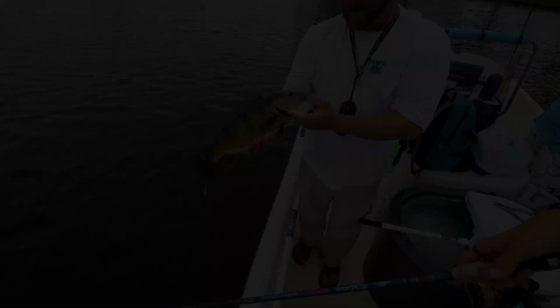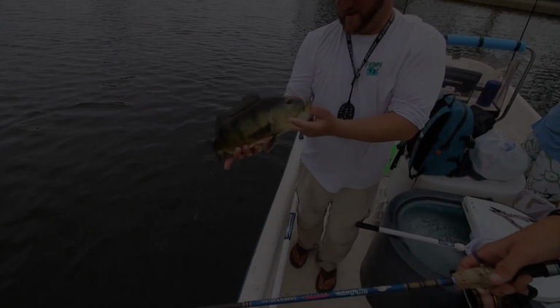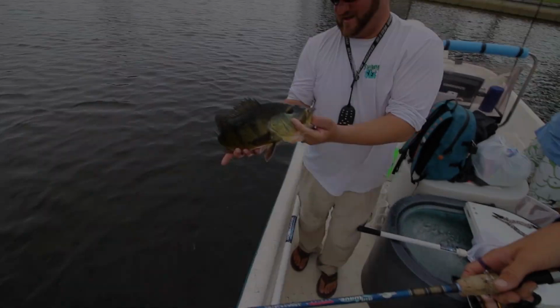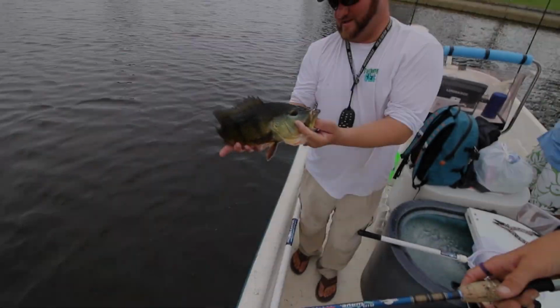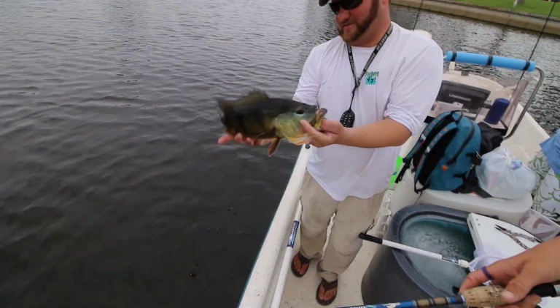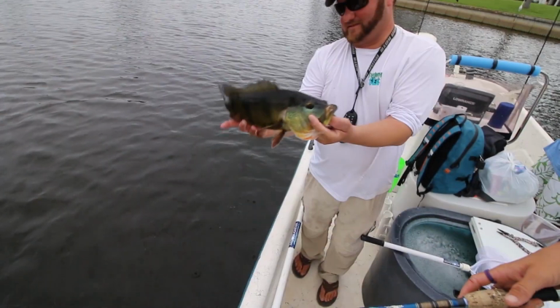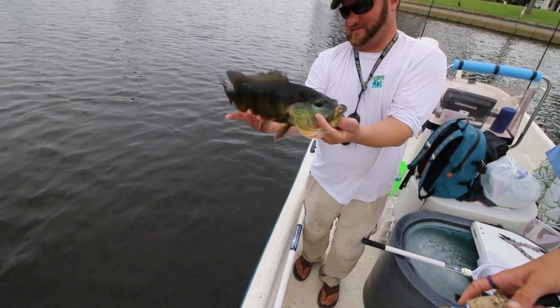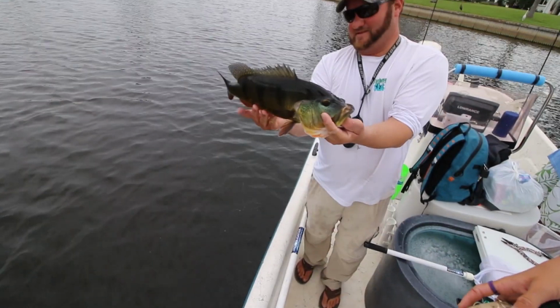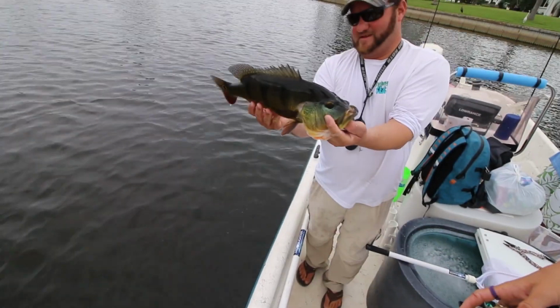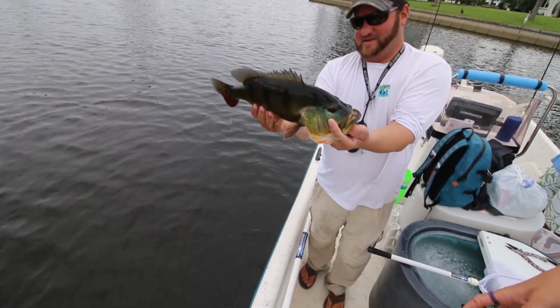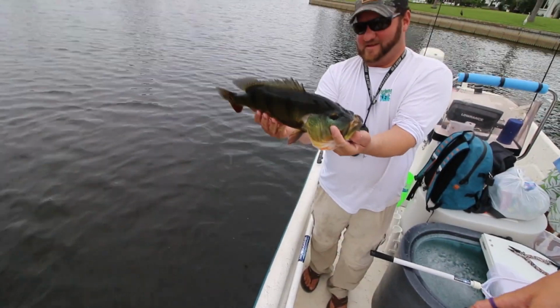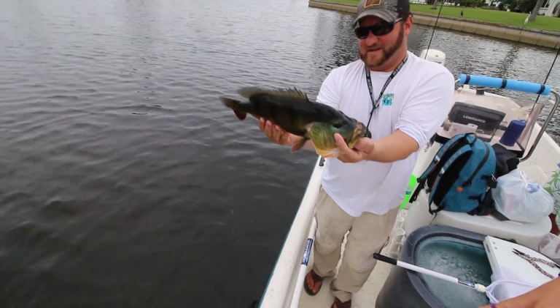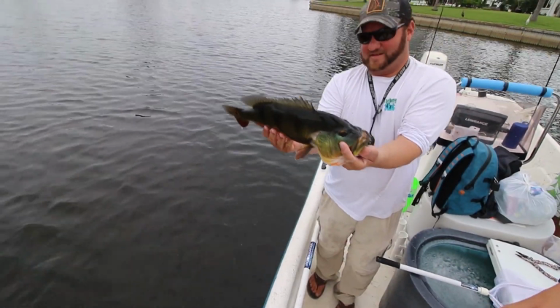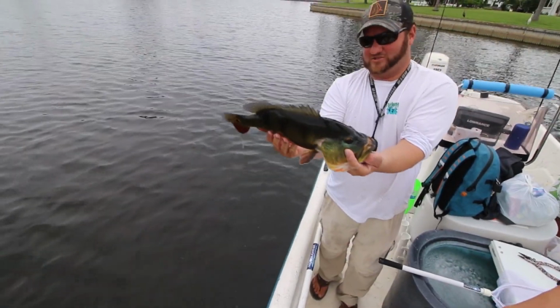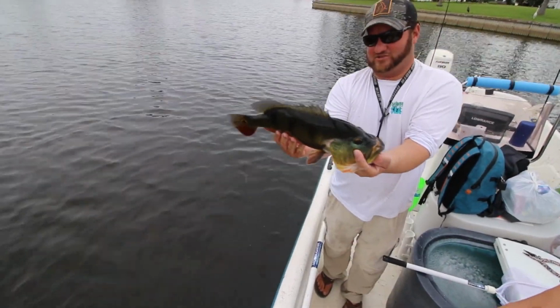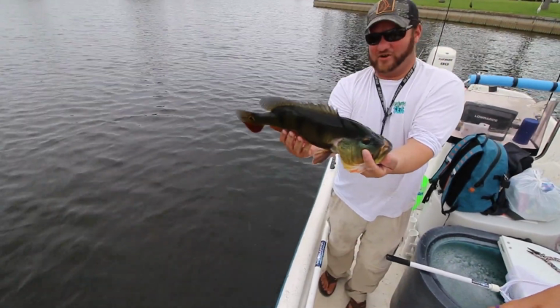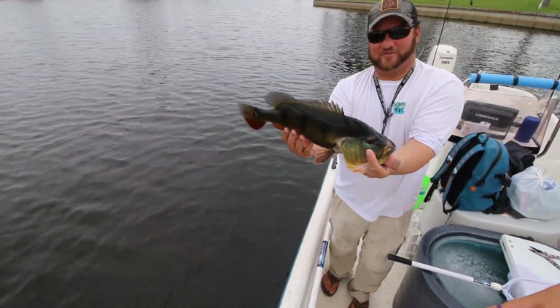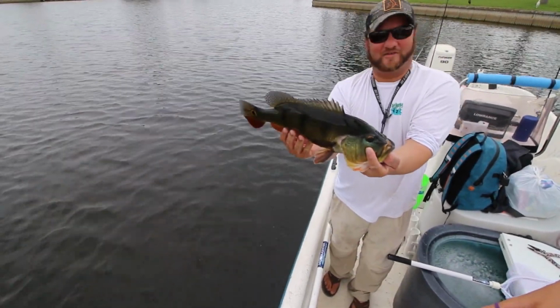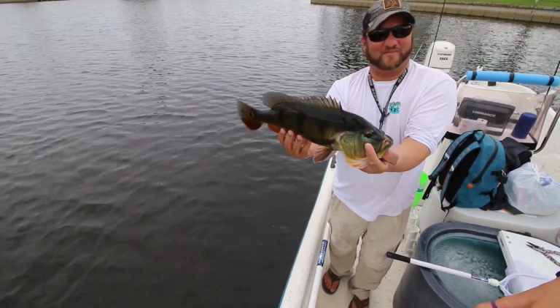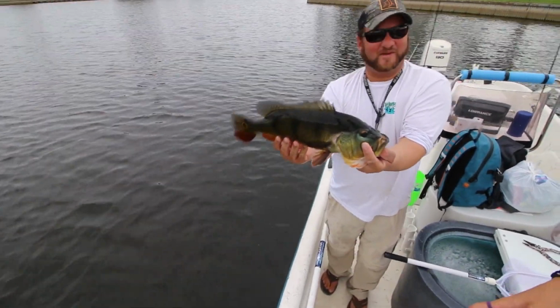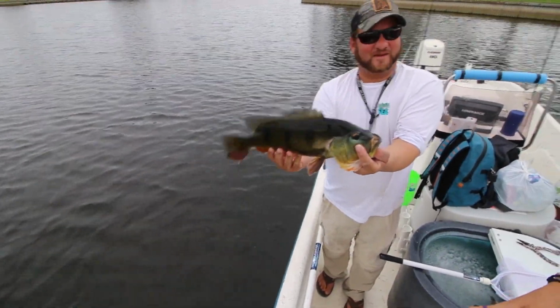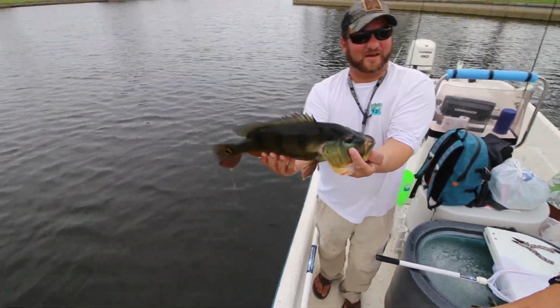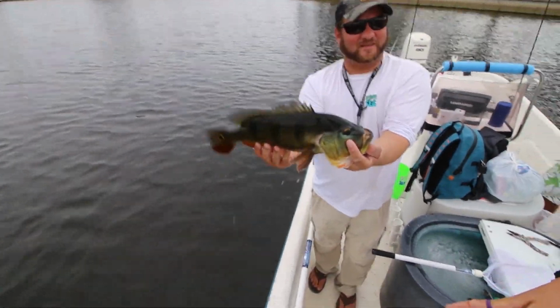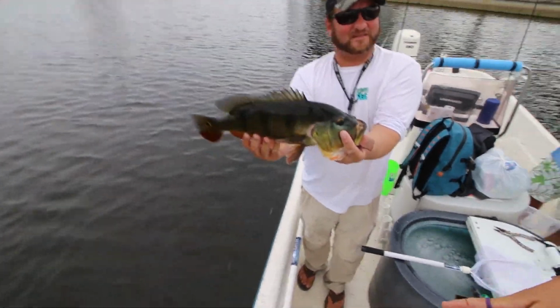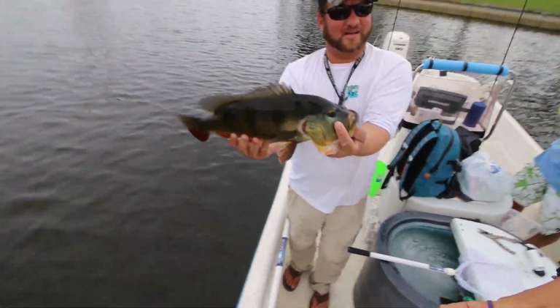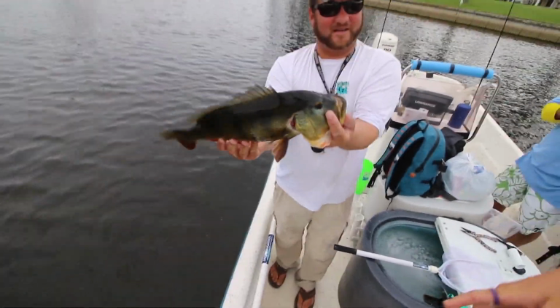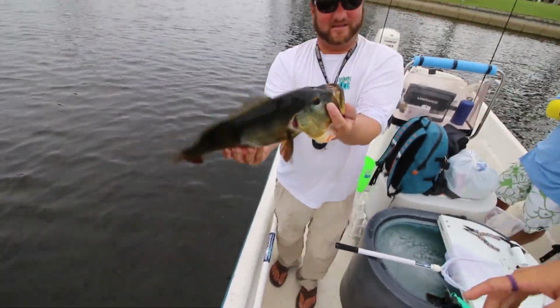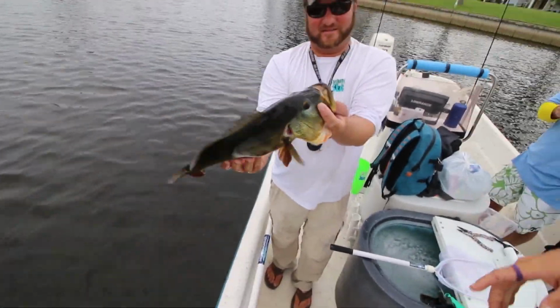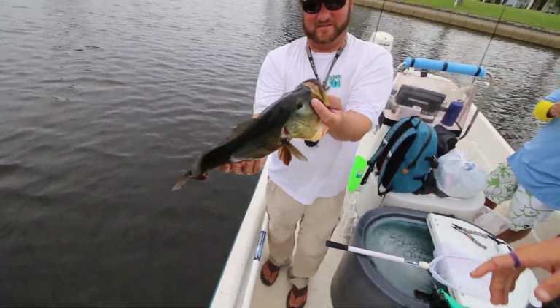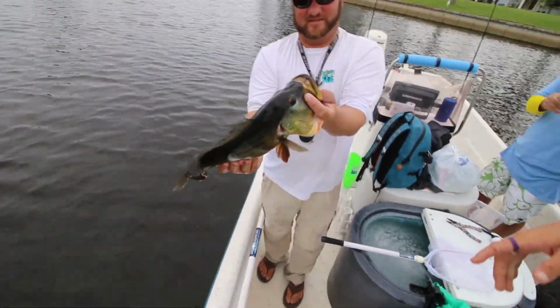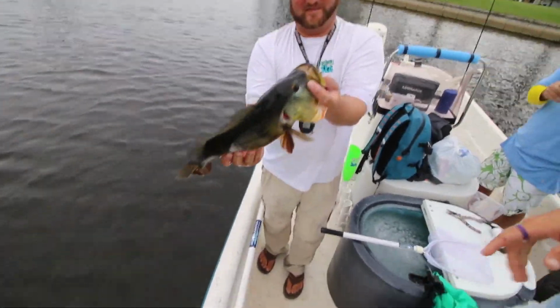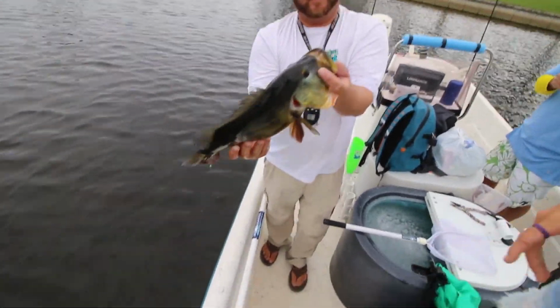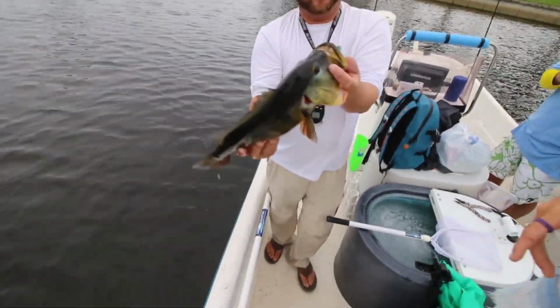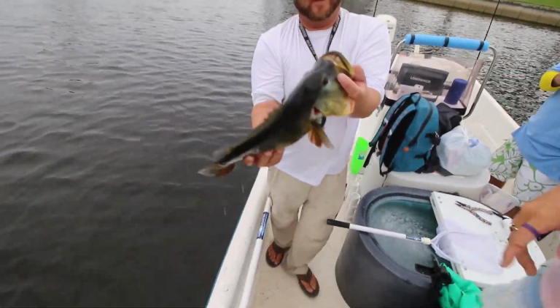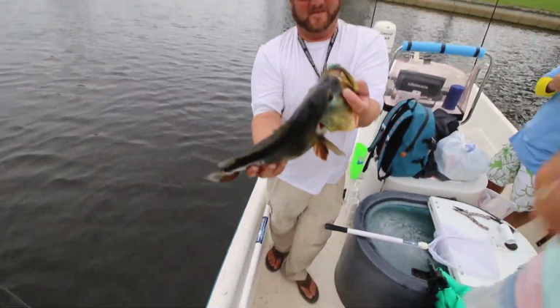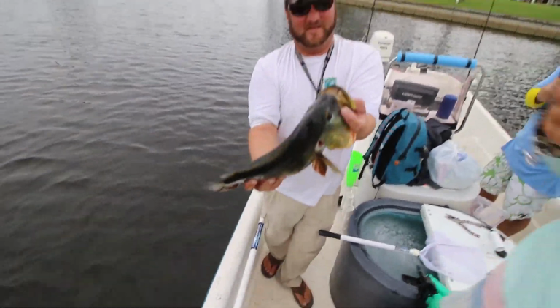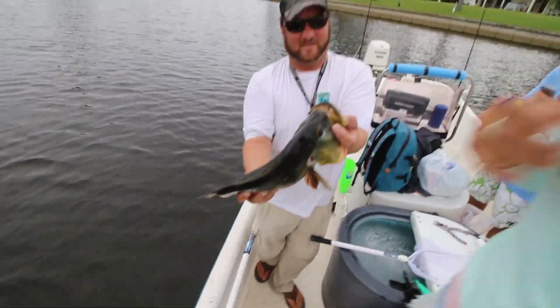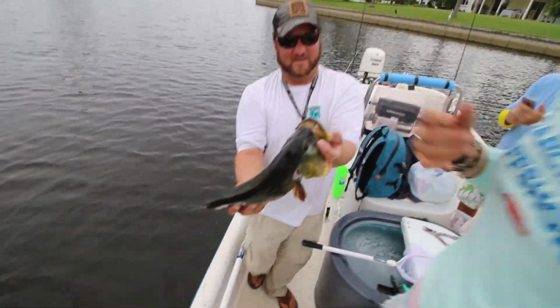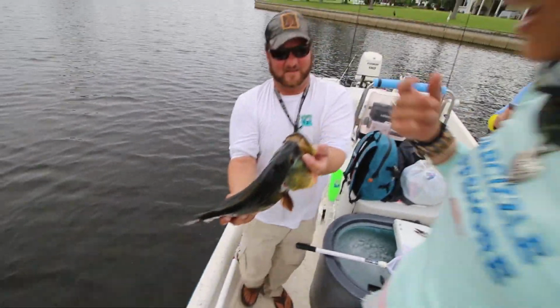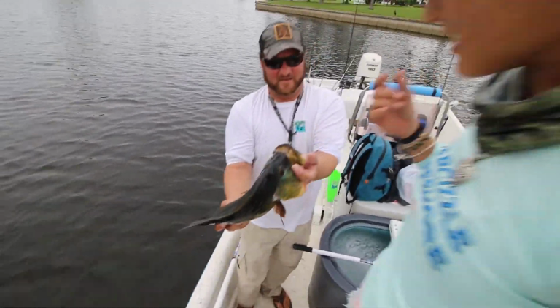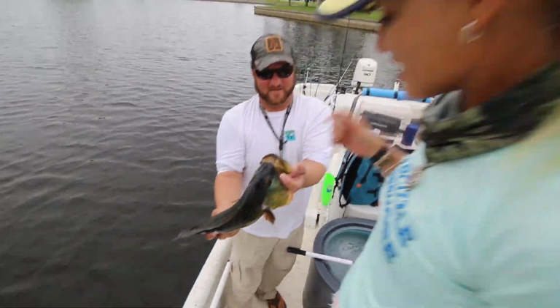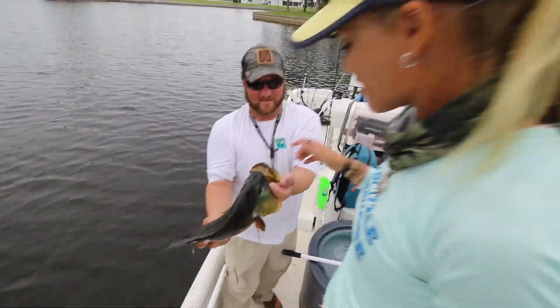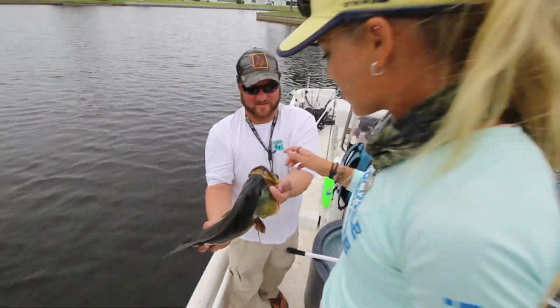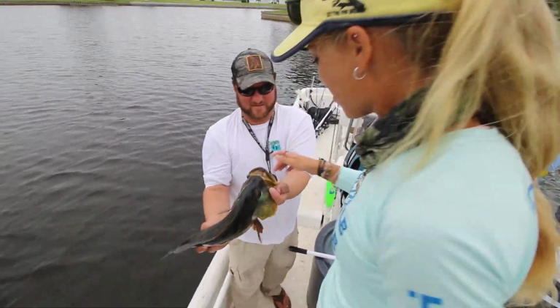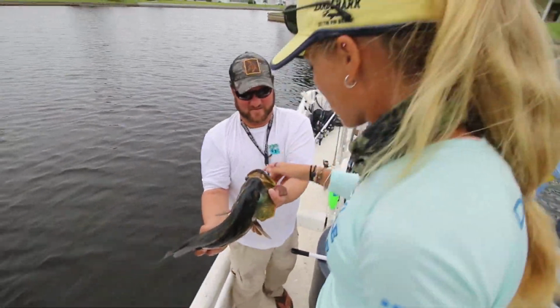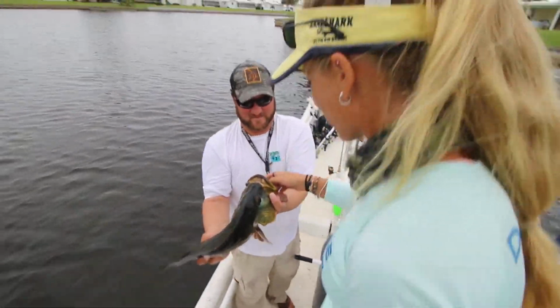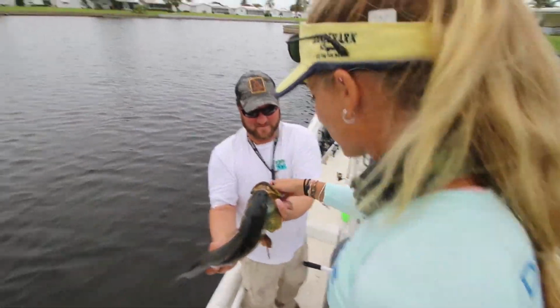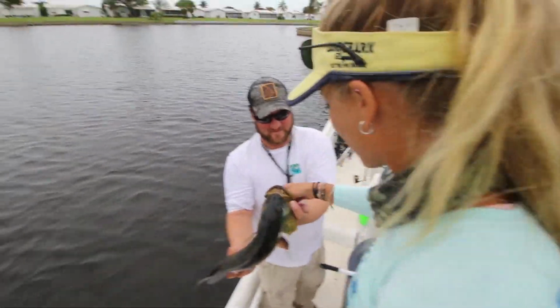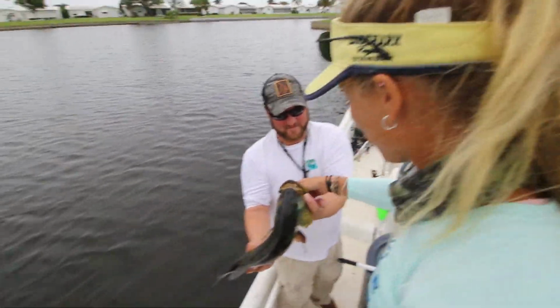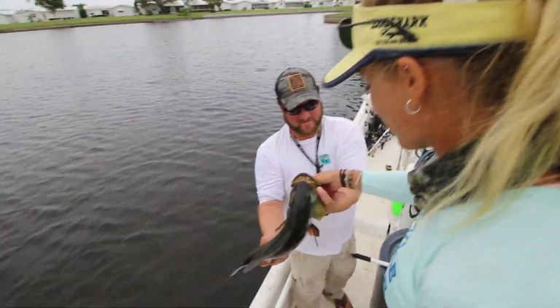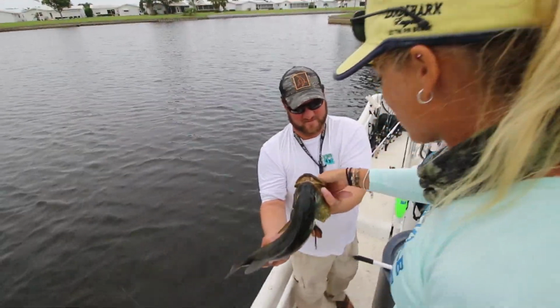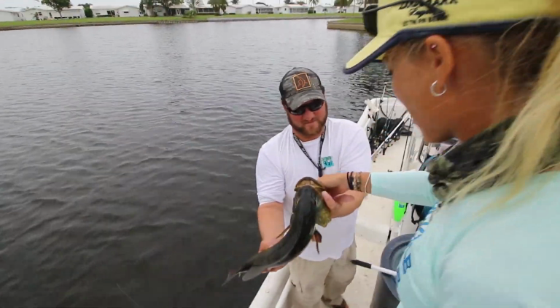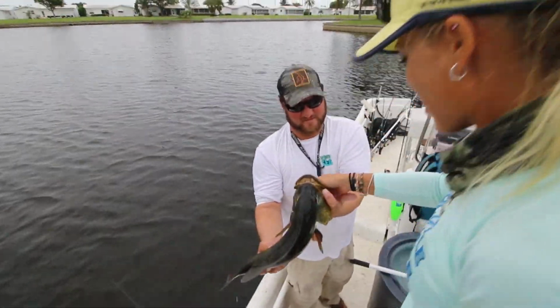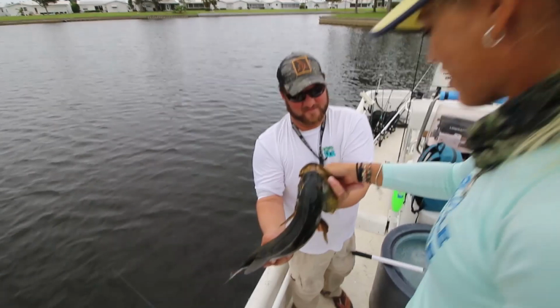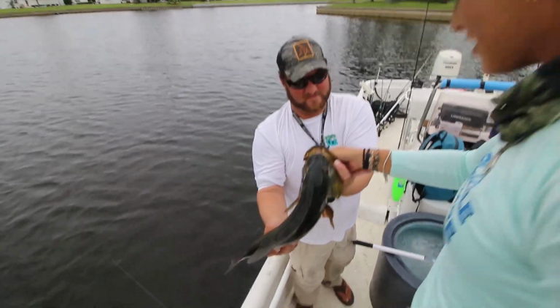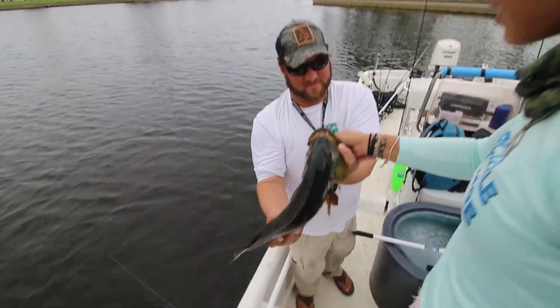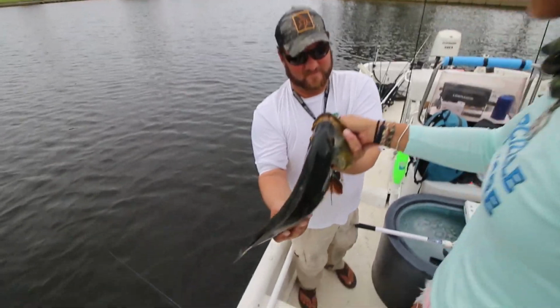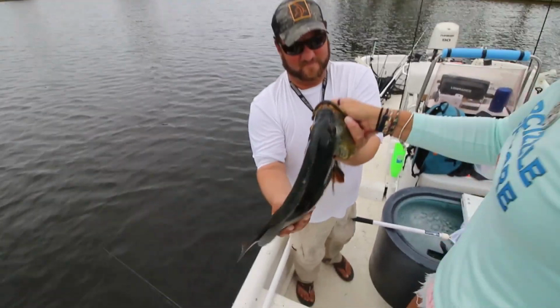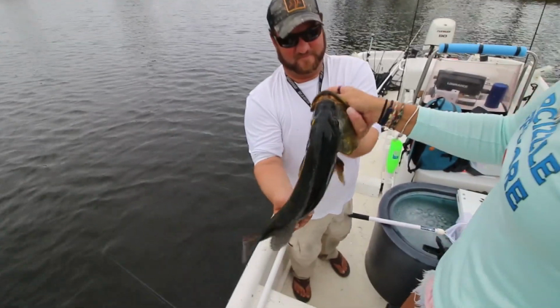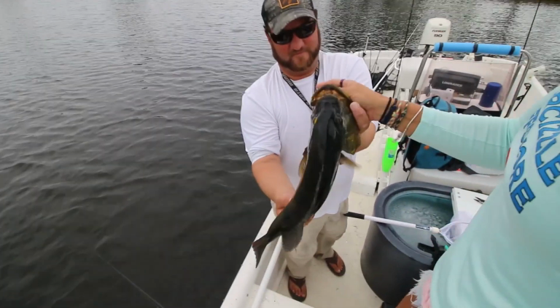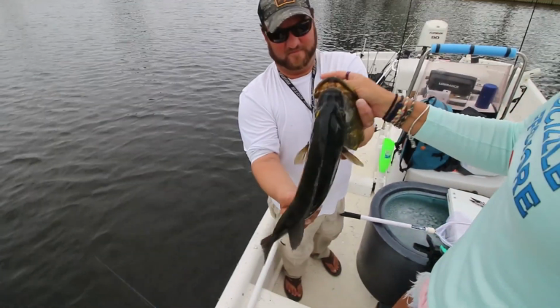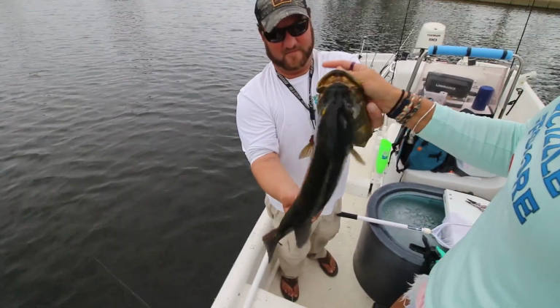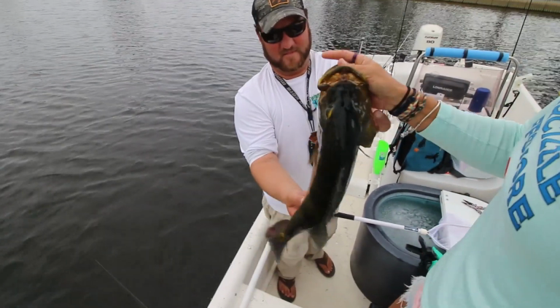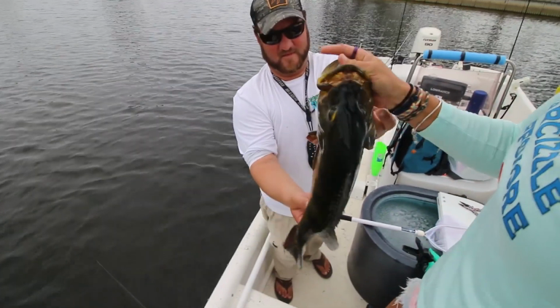That's solid — trophy peacock size. That's a gorgeous fish, guys. Awesome.